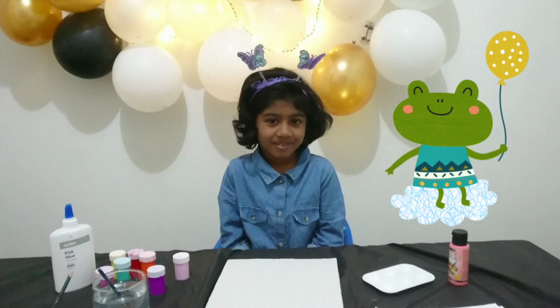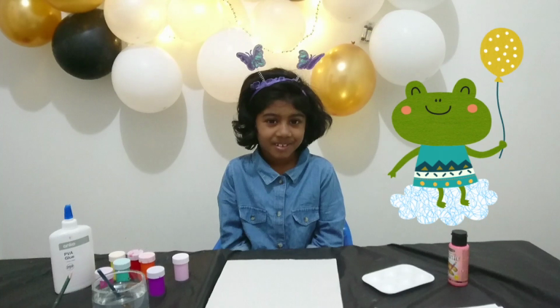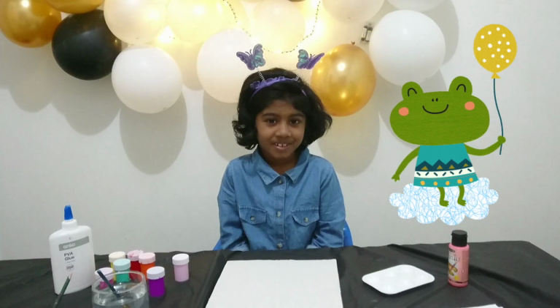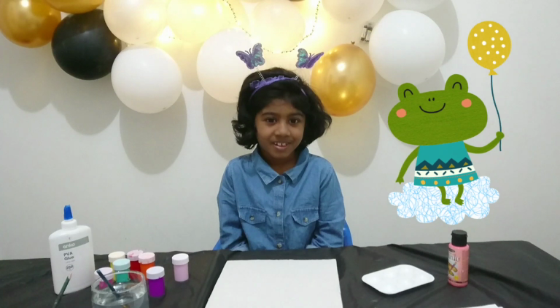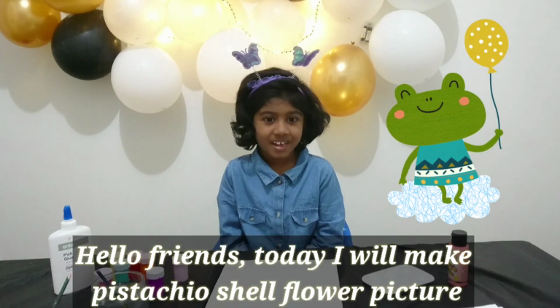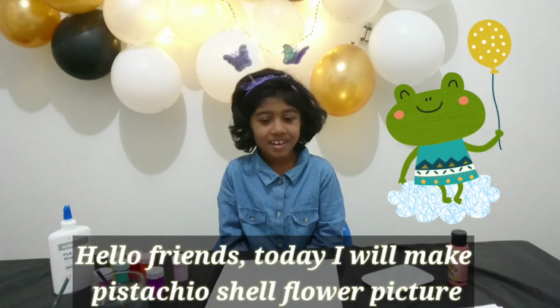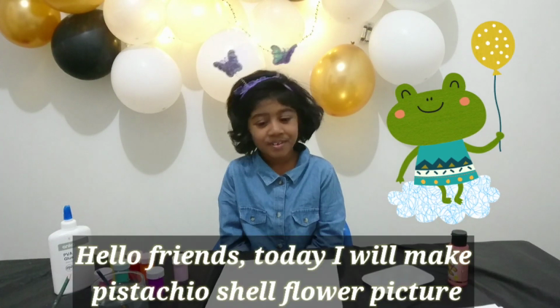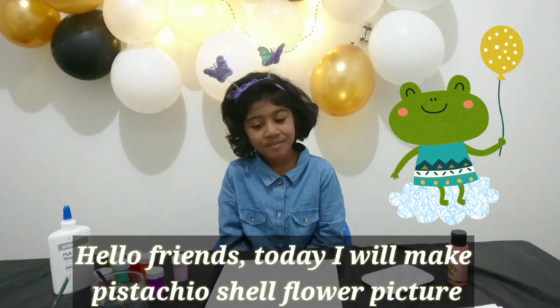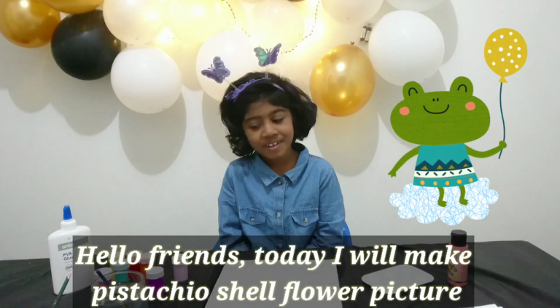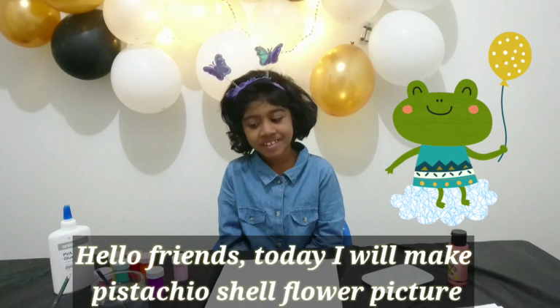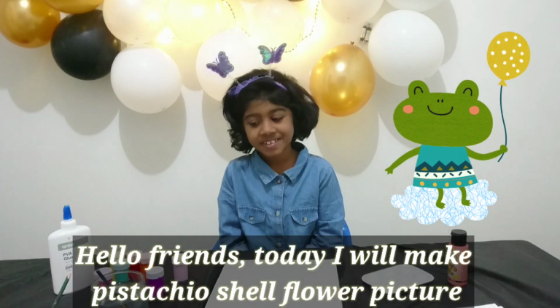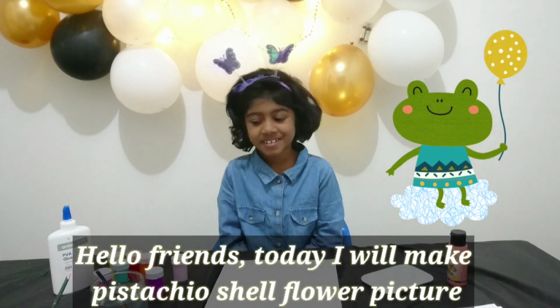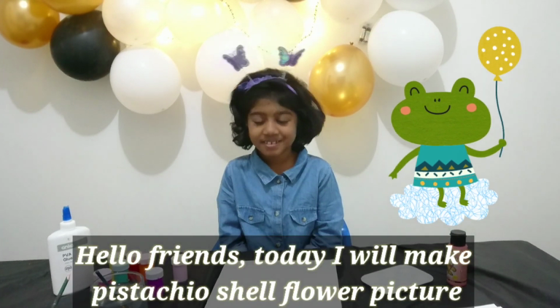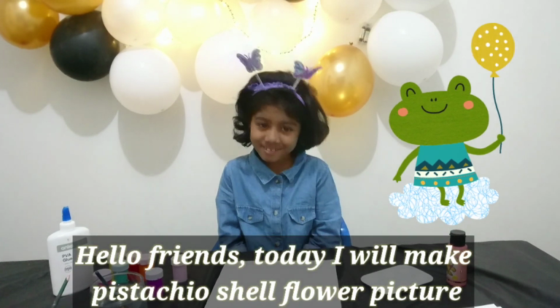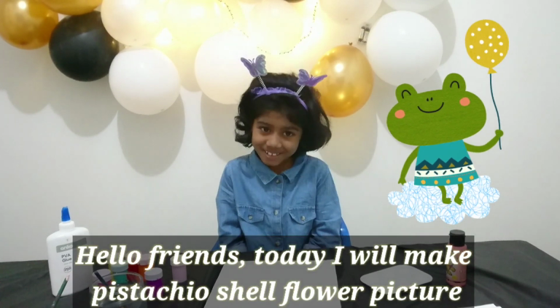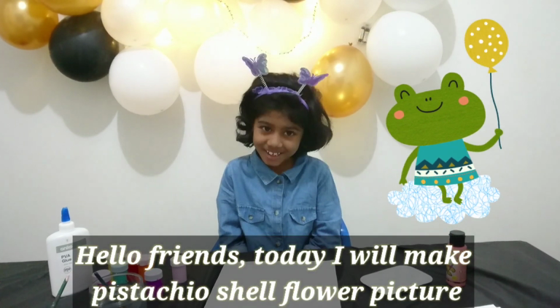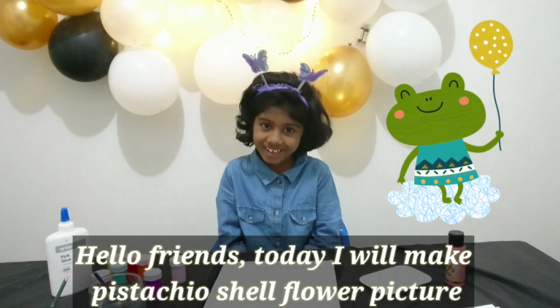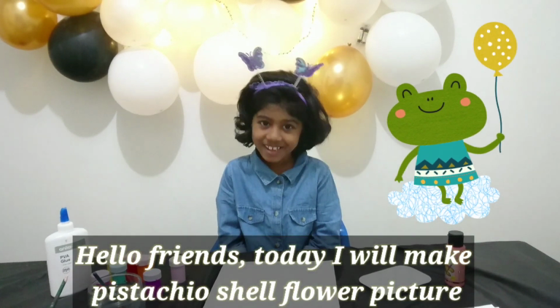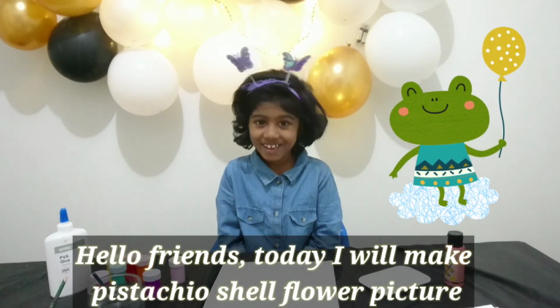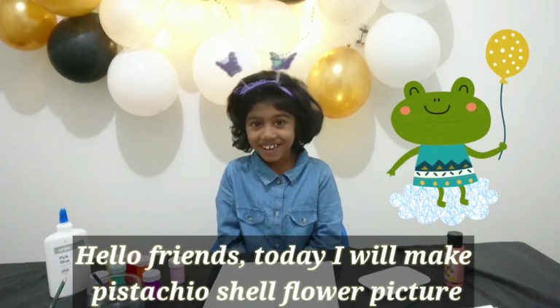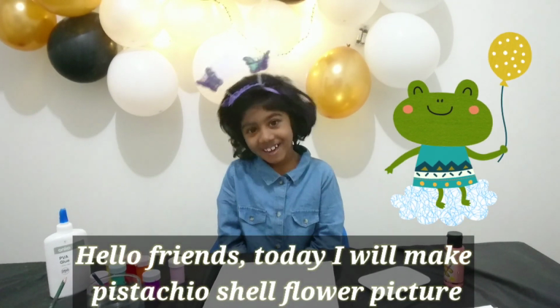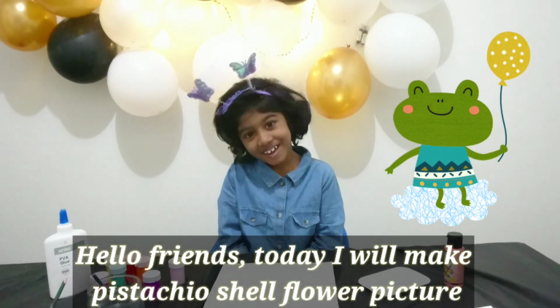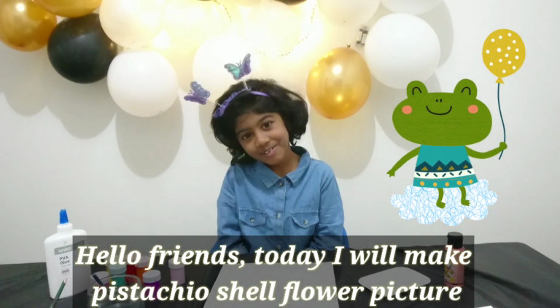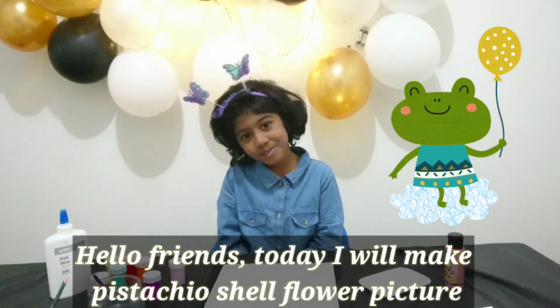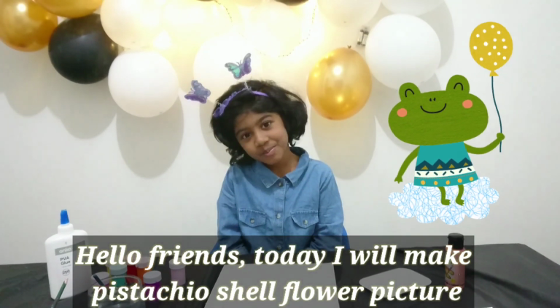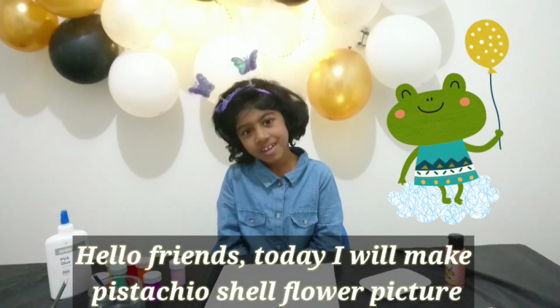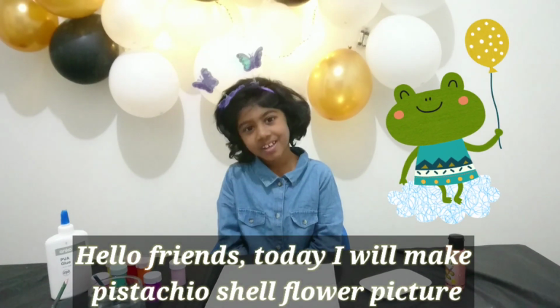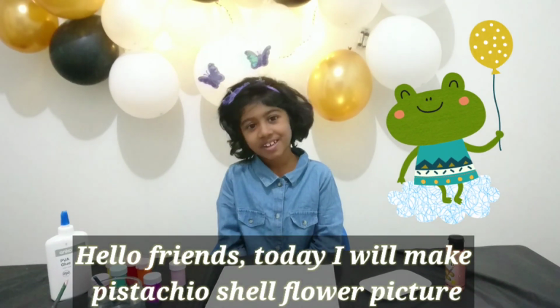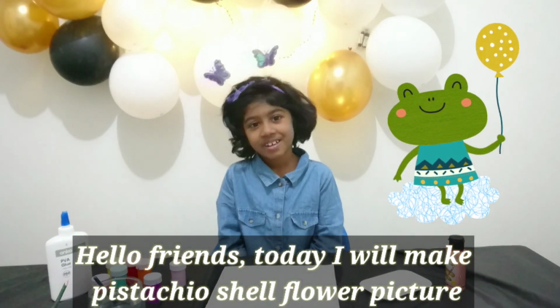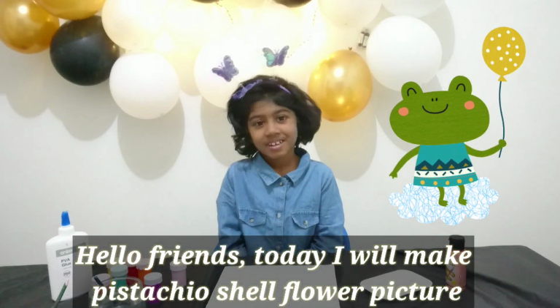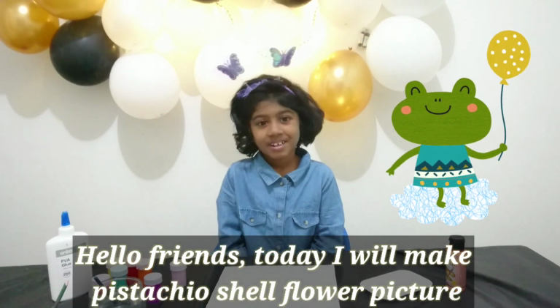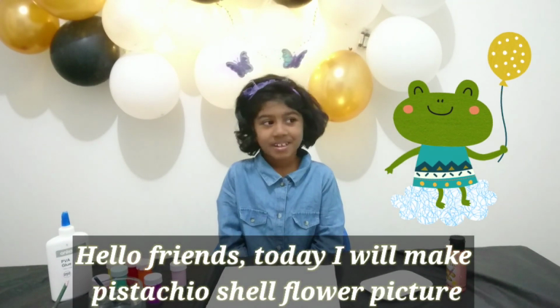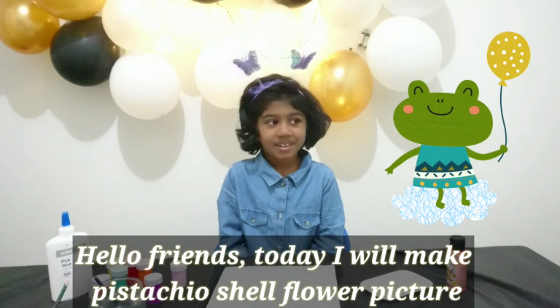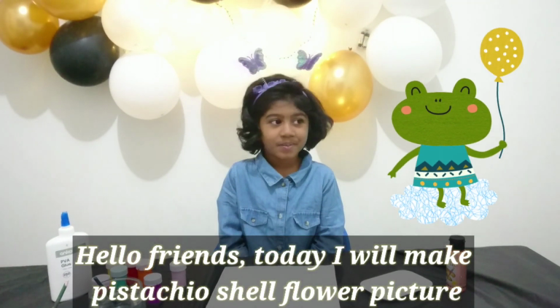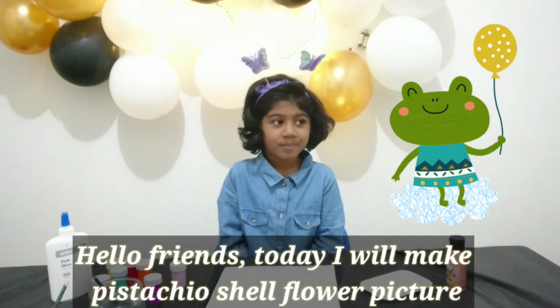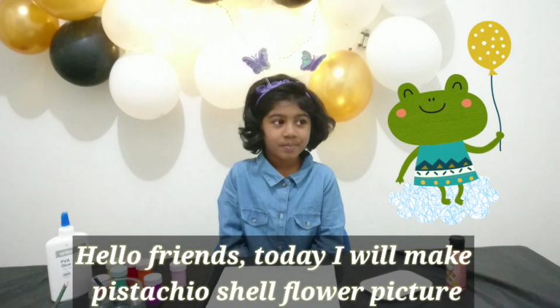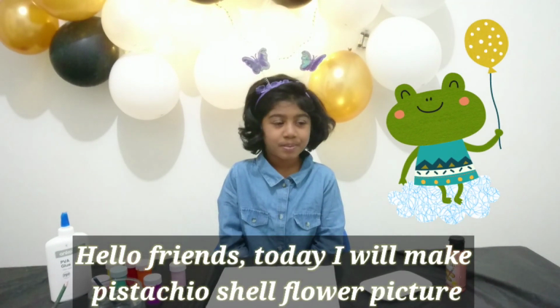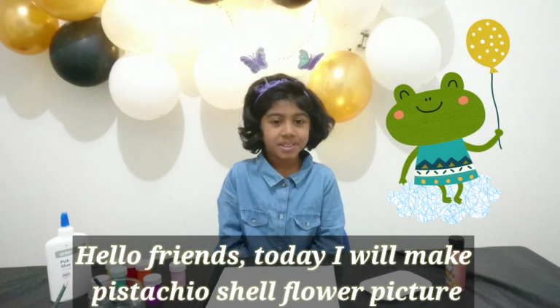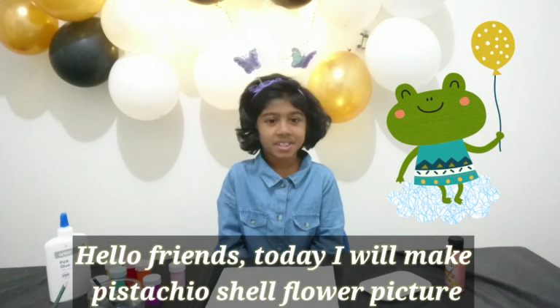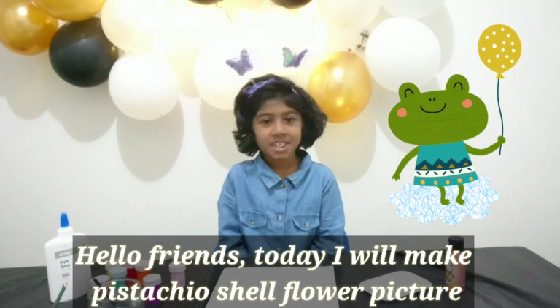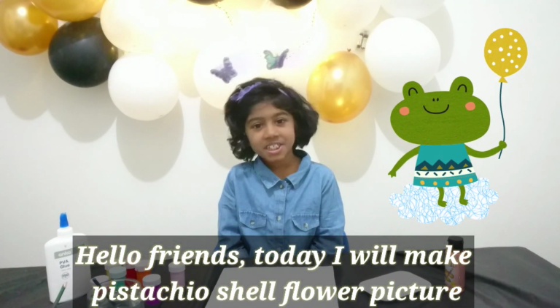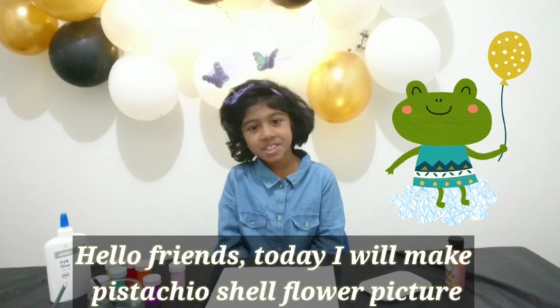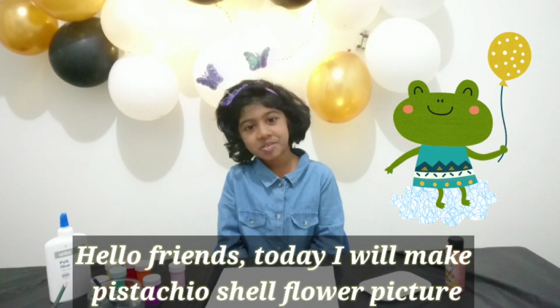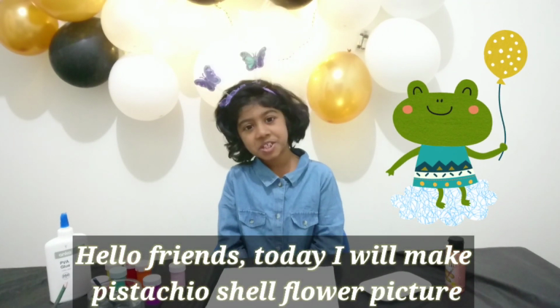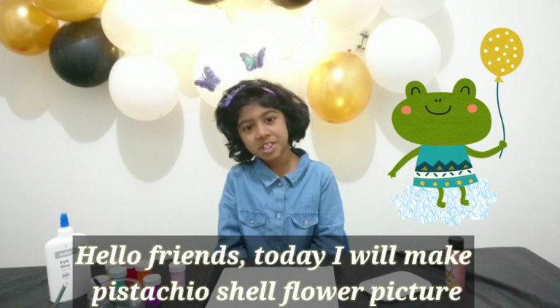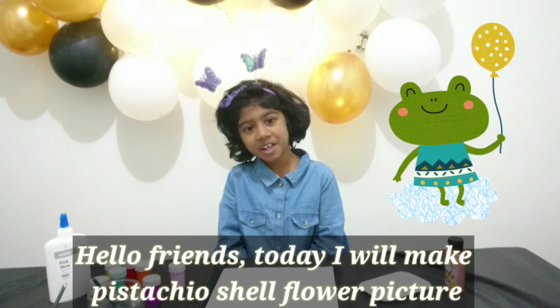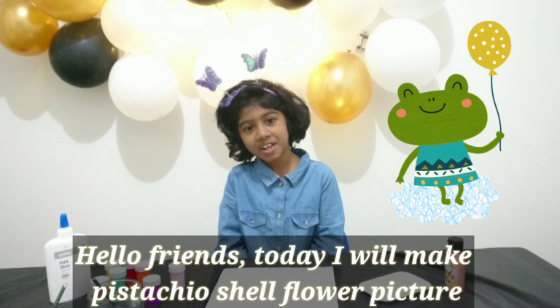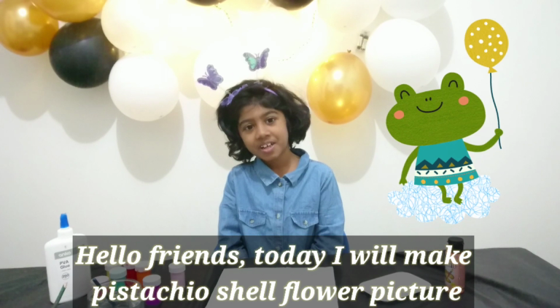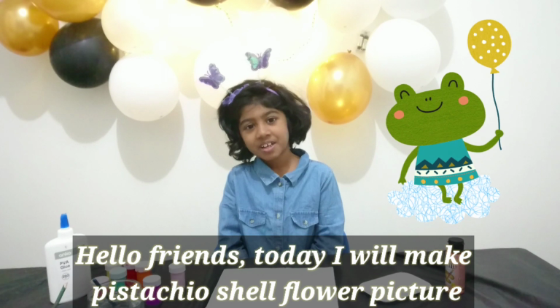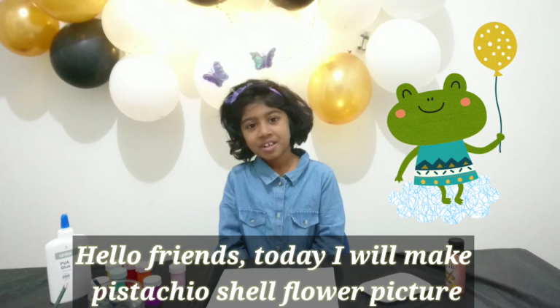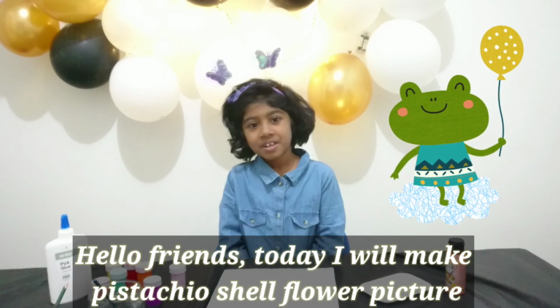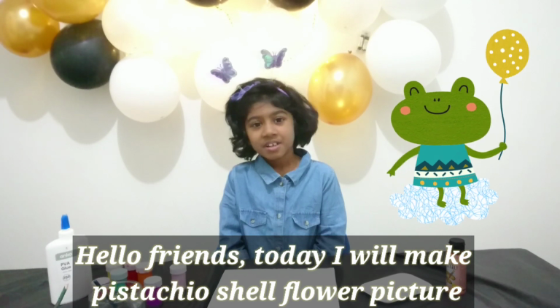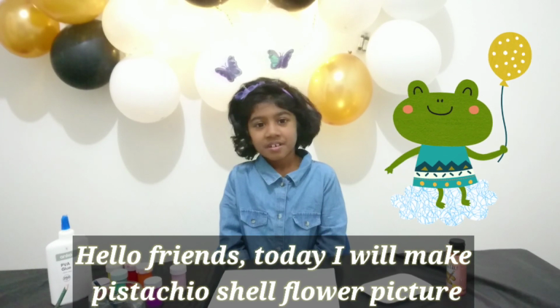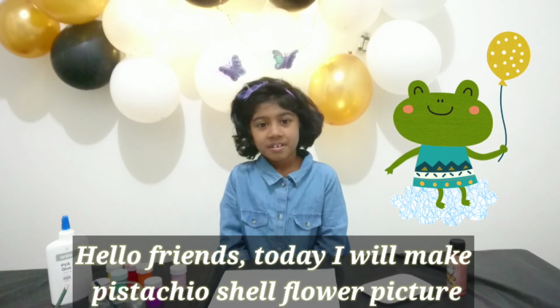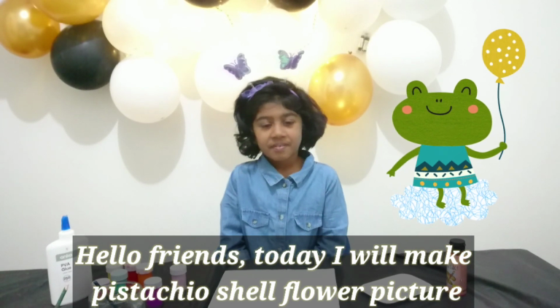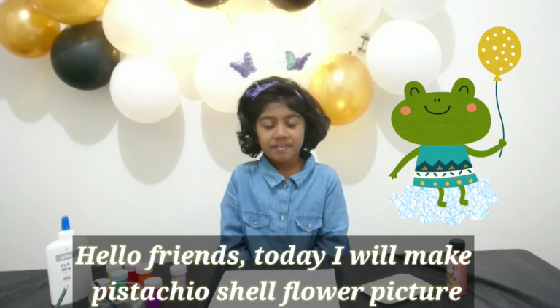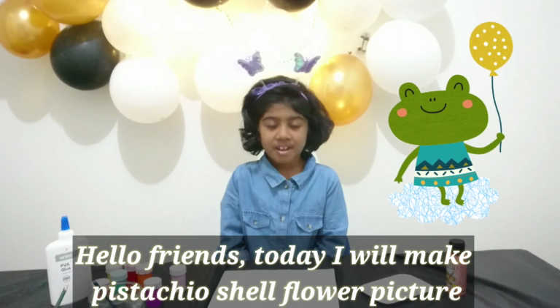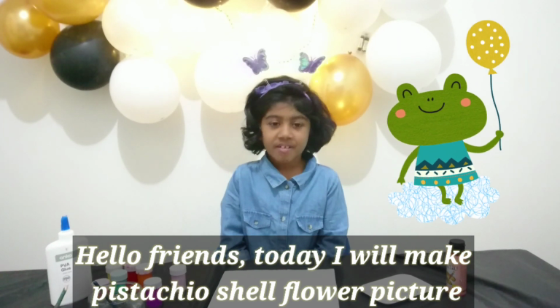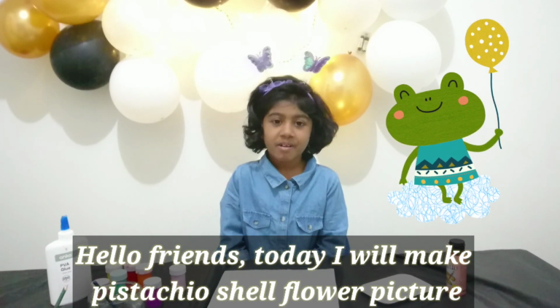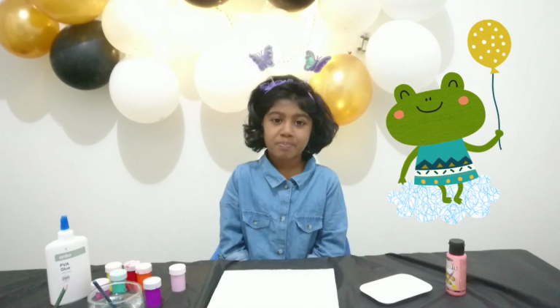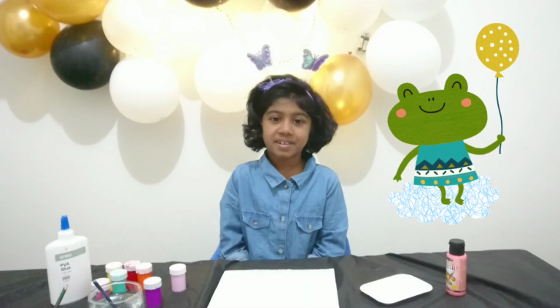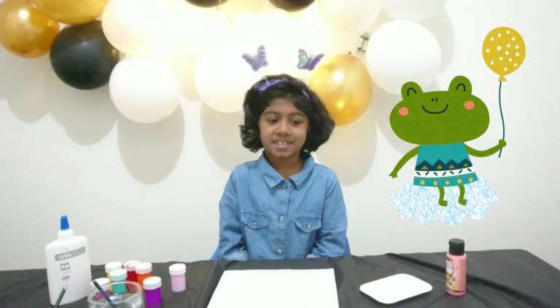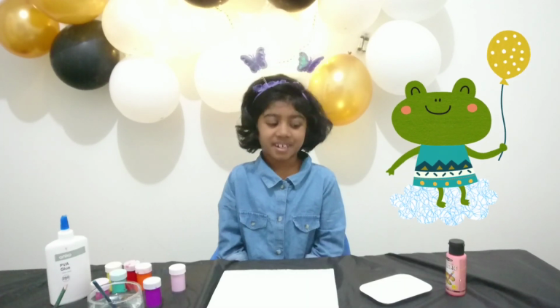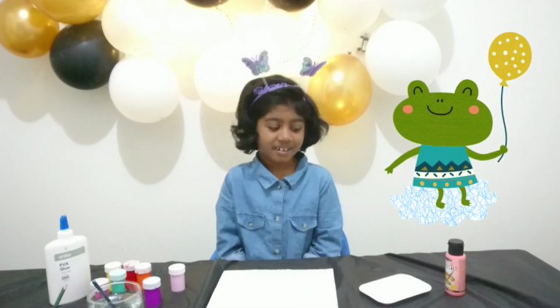Hello friends, today I will make a pistachio cell flower picture.